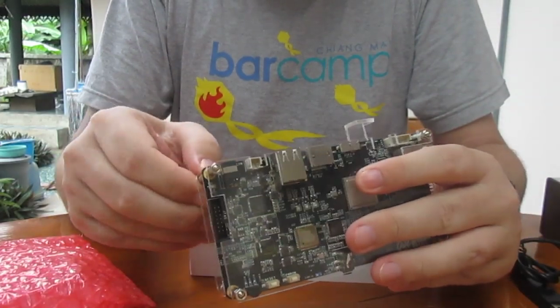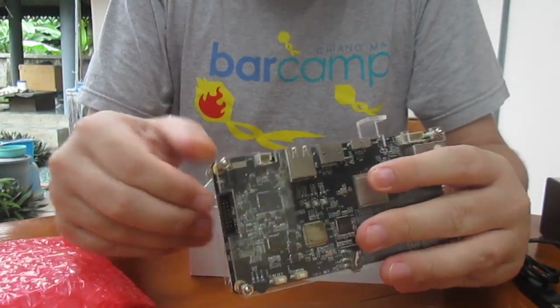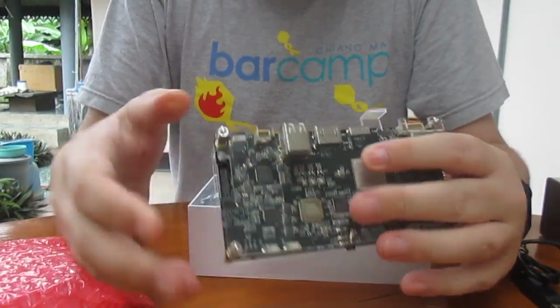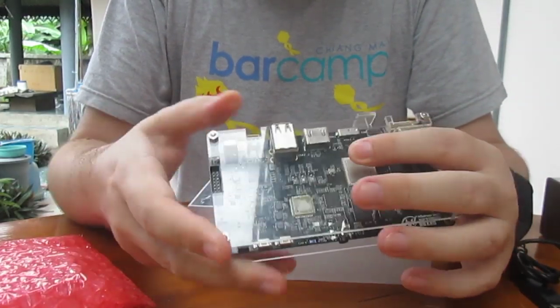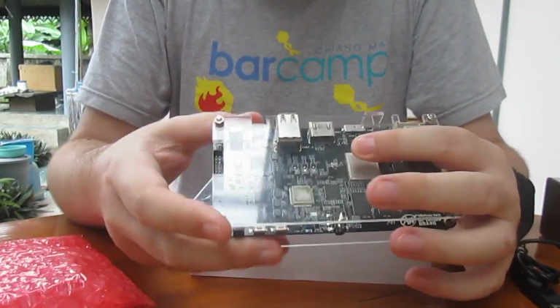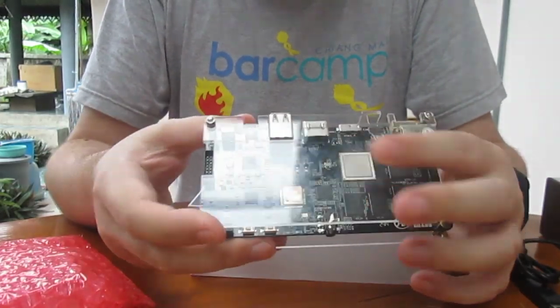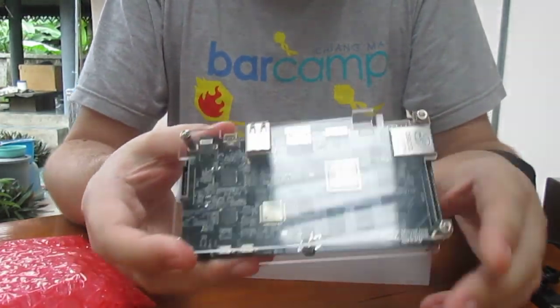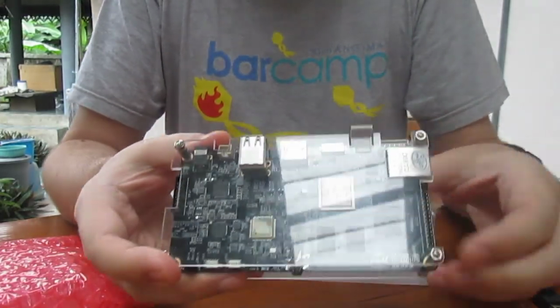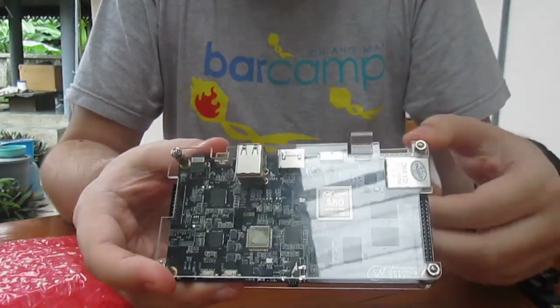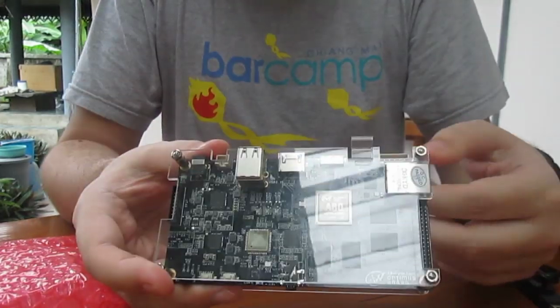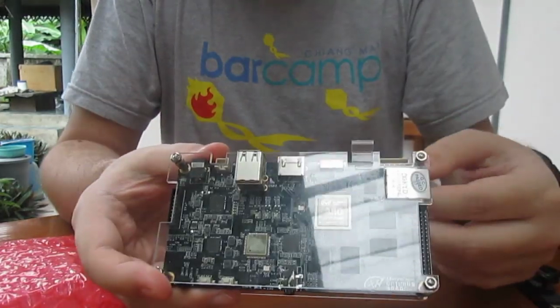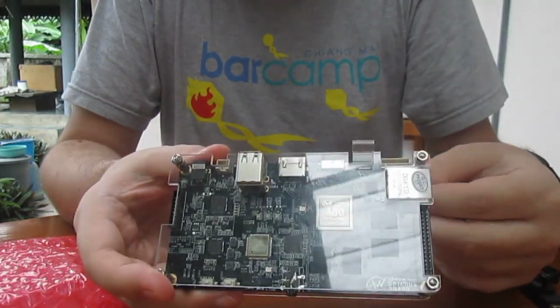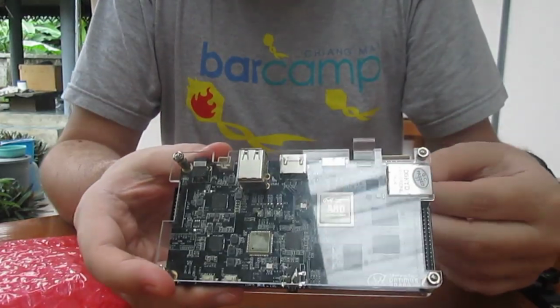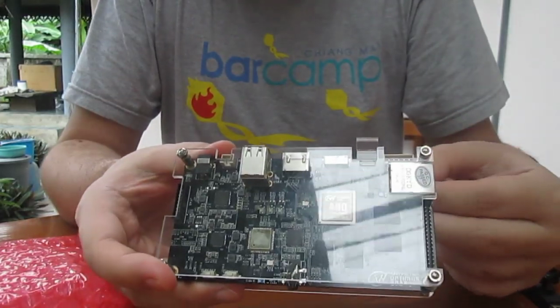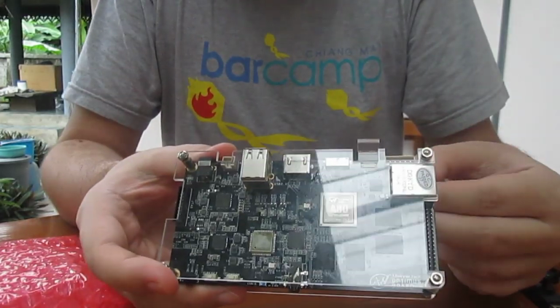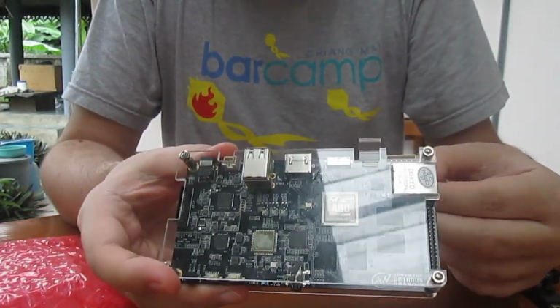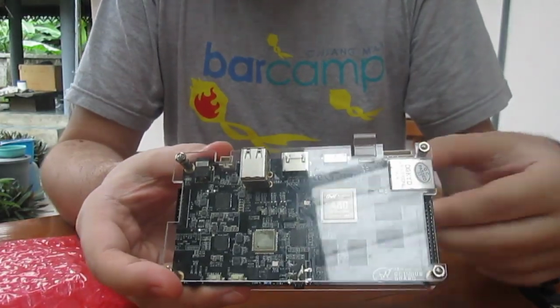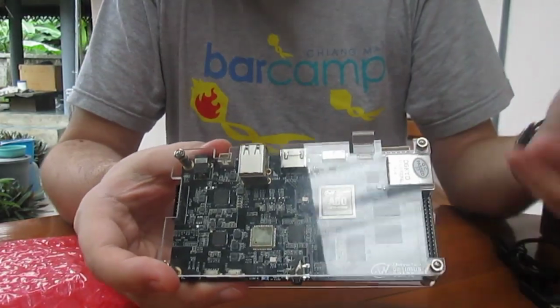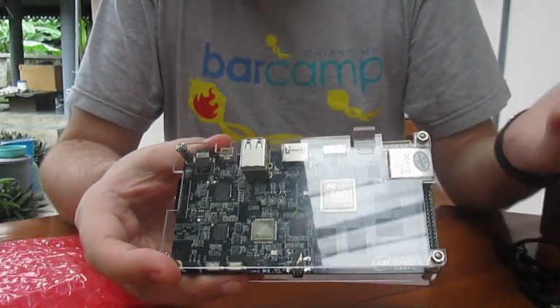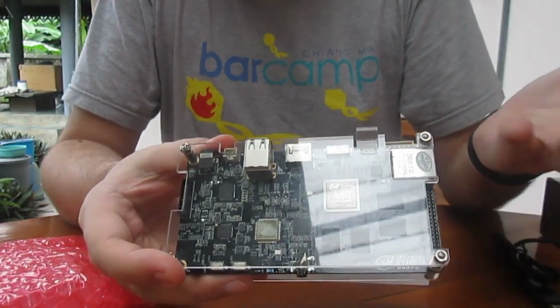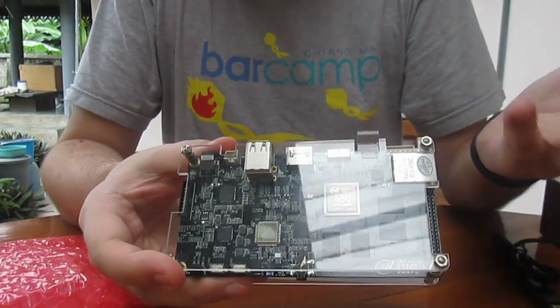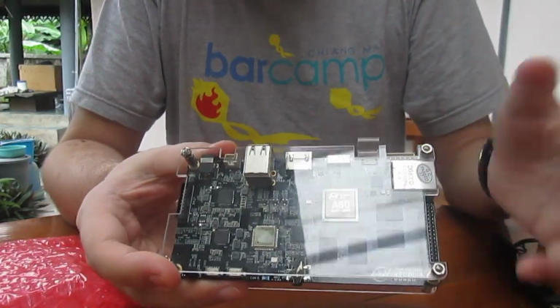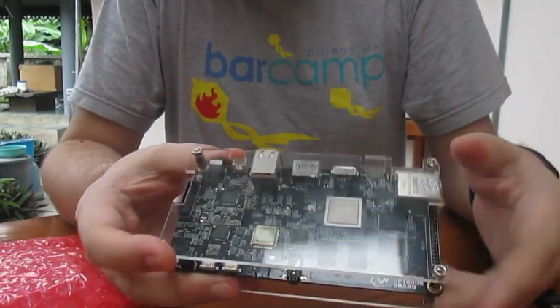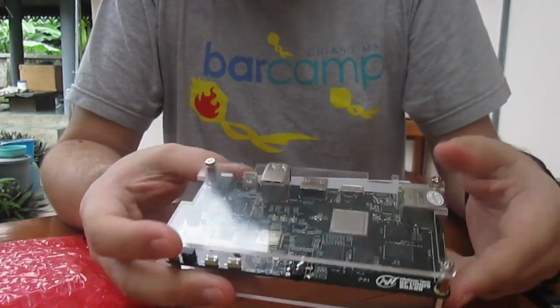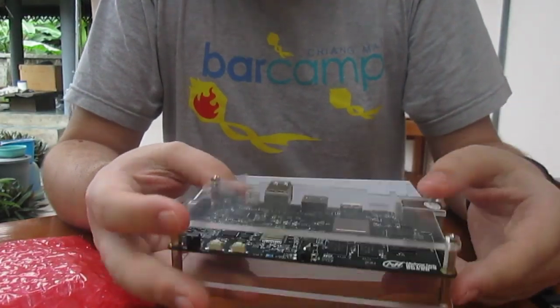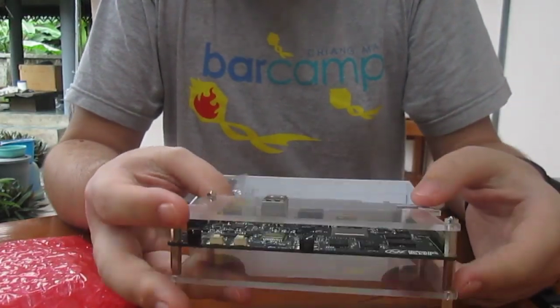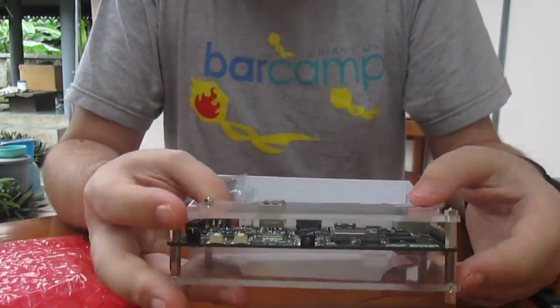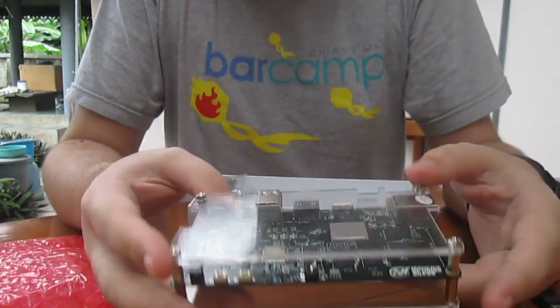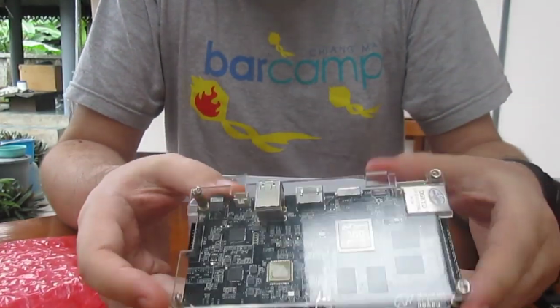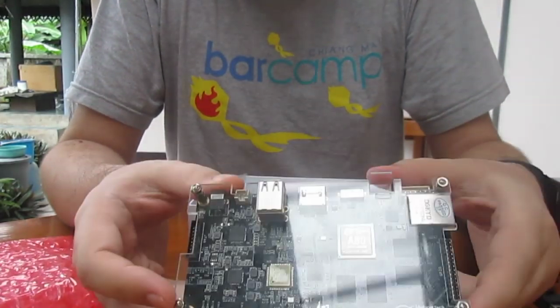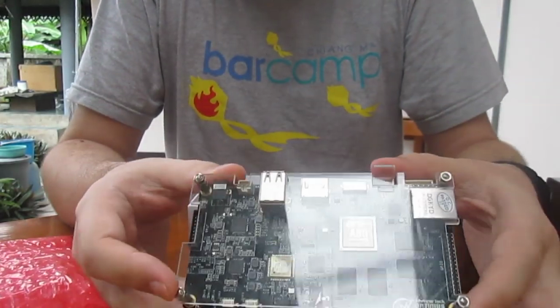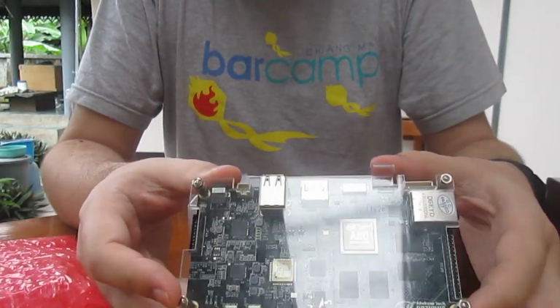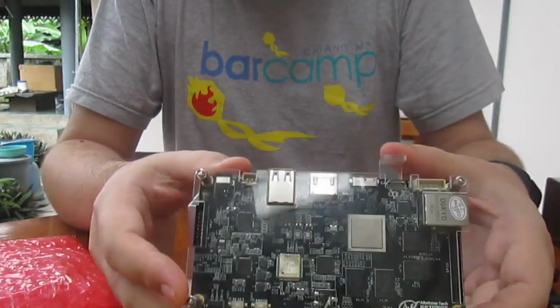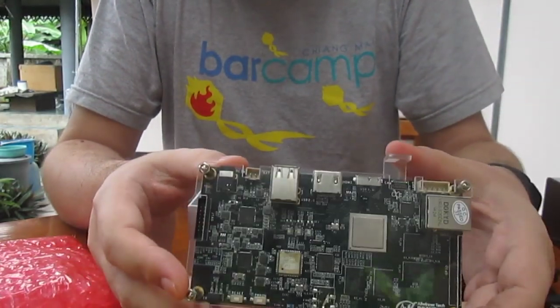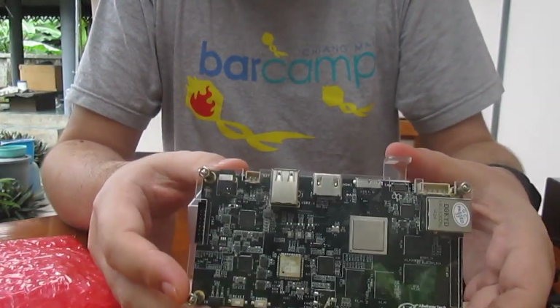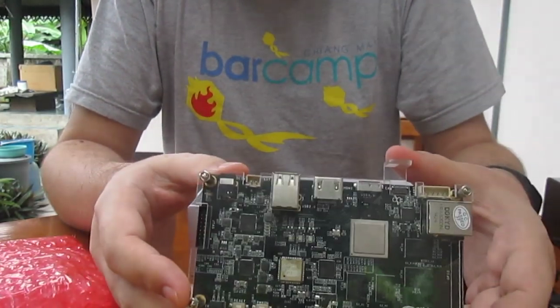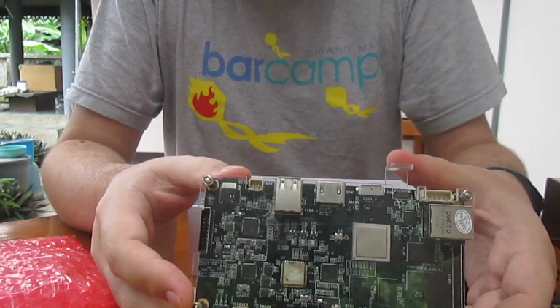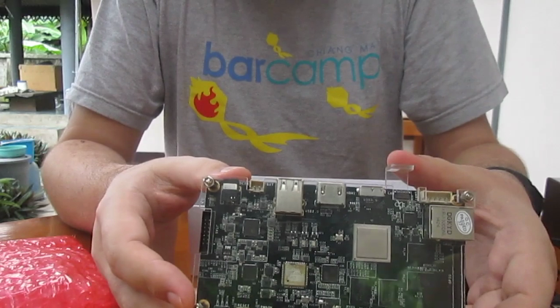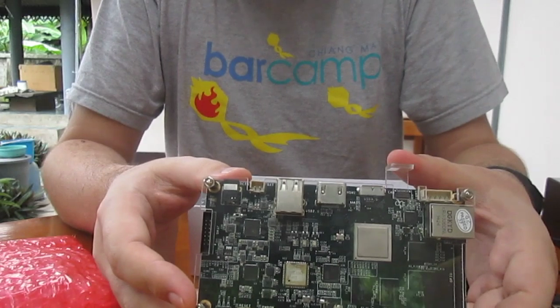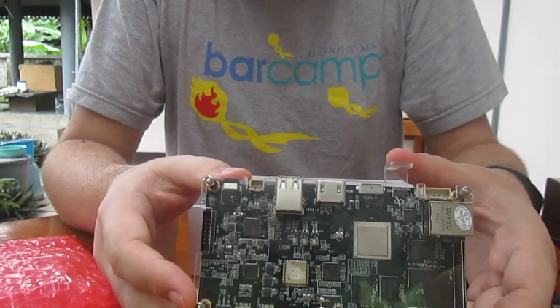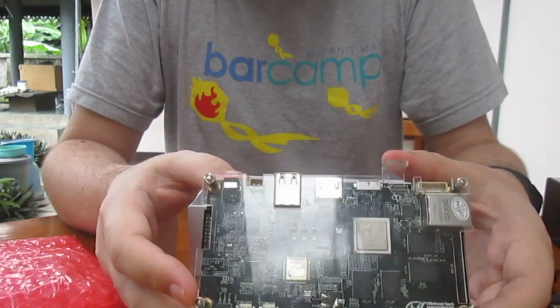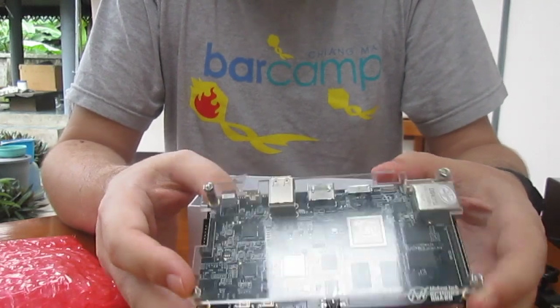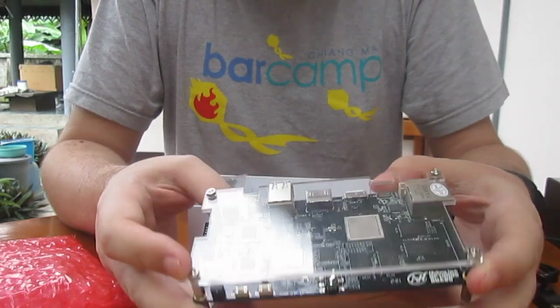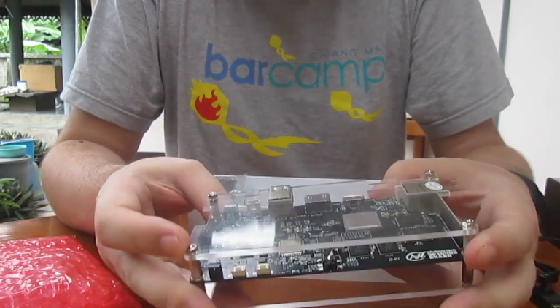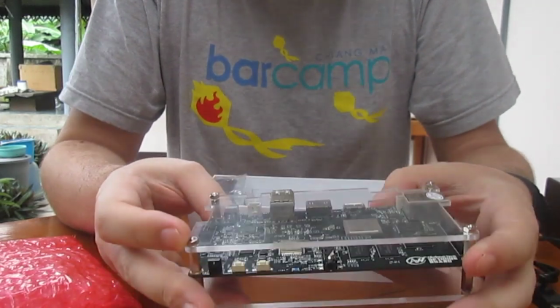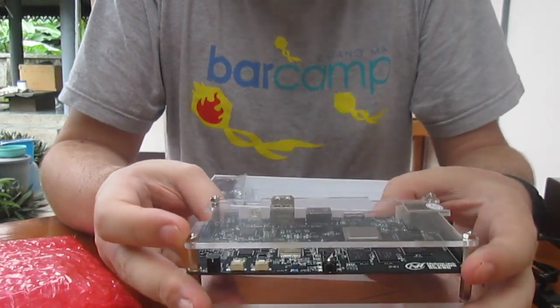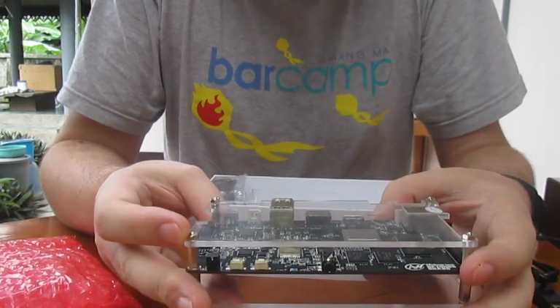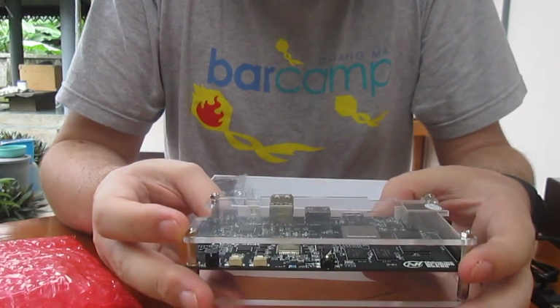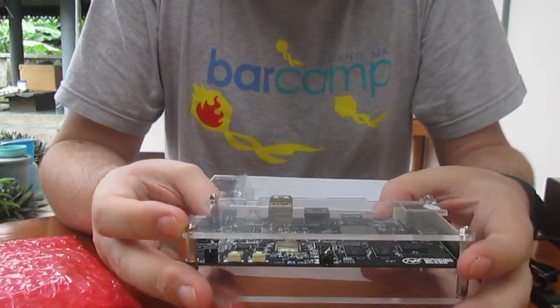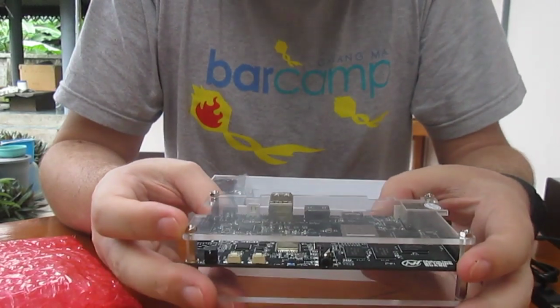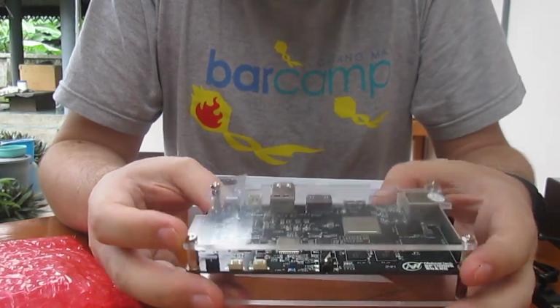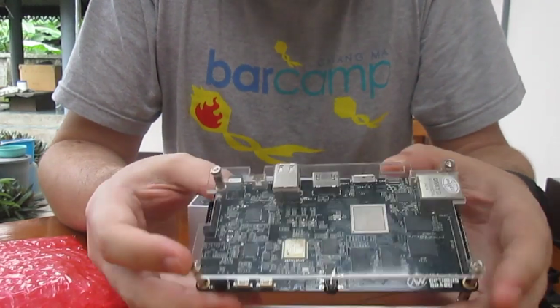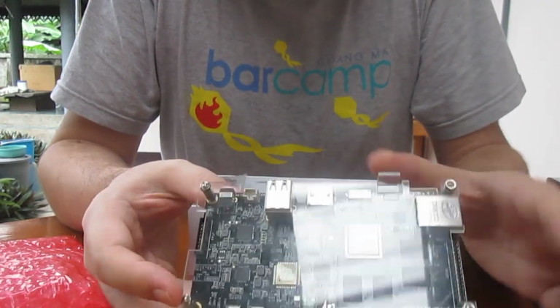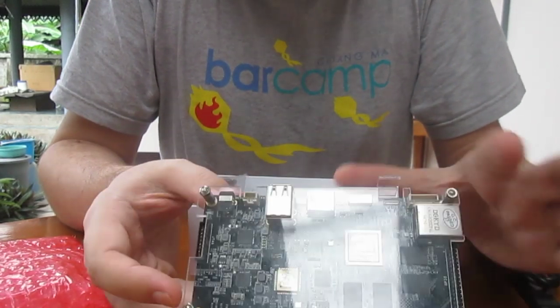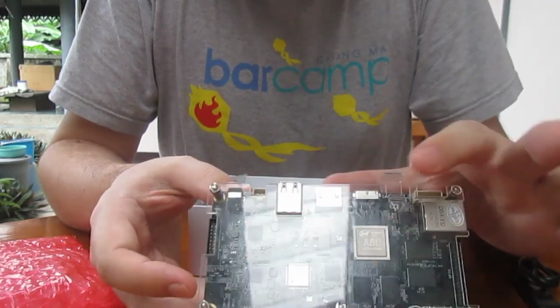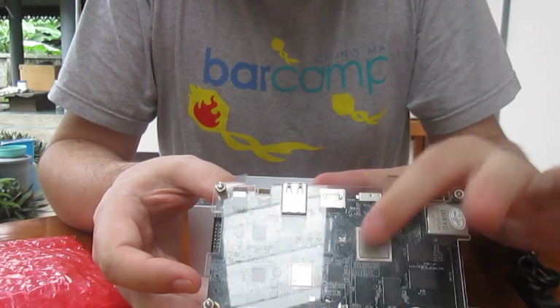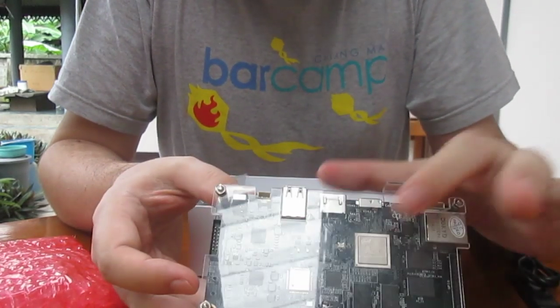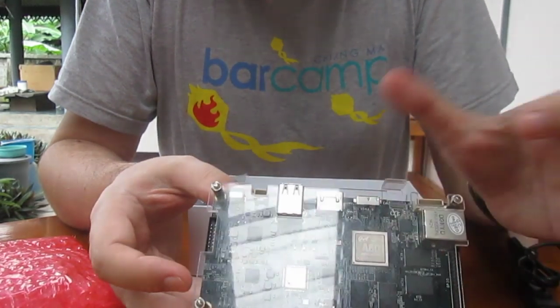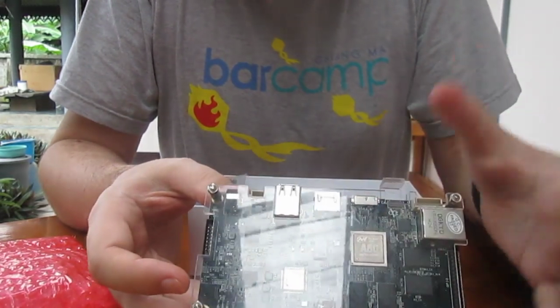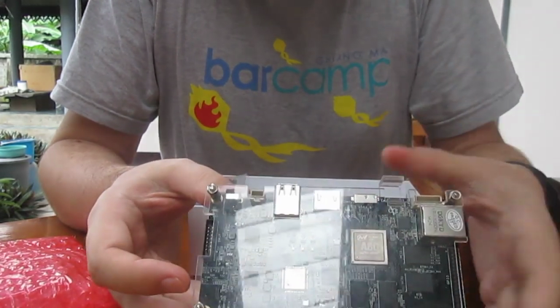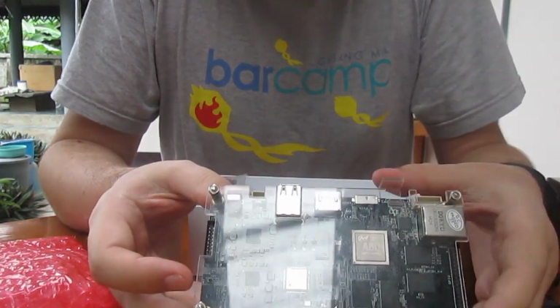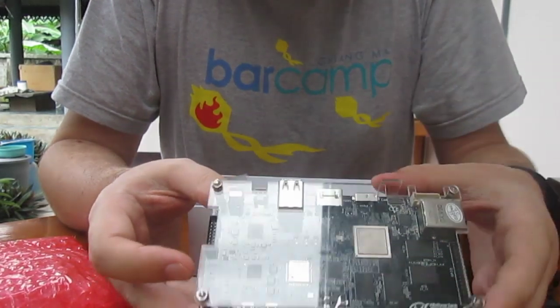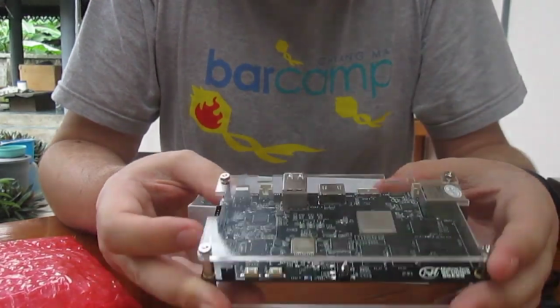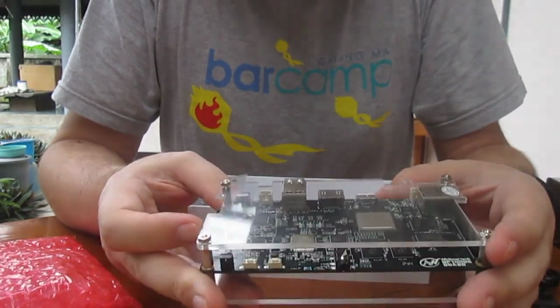It comes with a plastic enclosure, I guess we can call it that way. This is the A80.